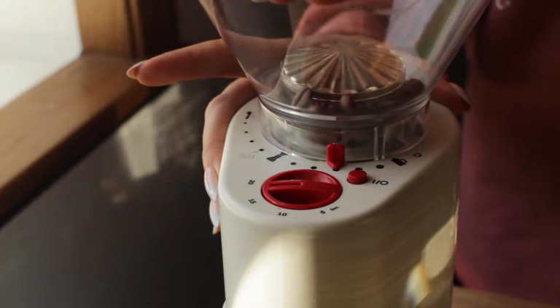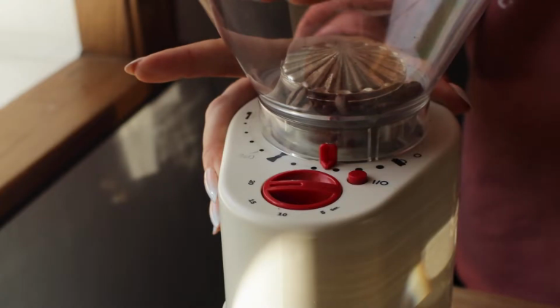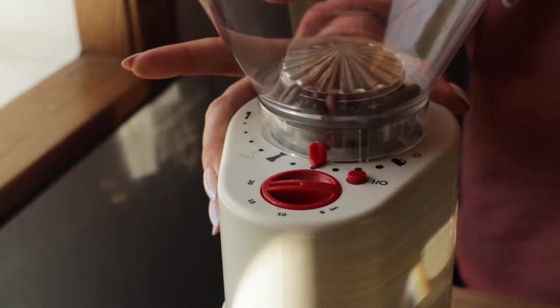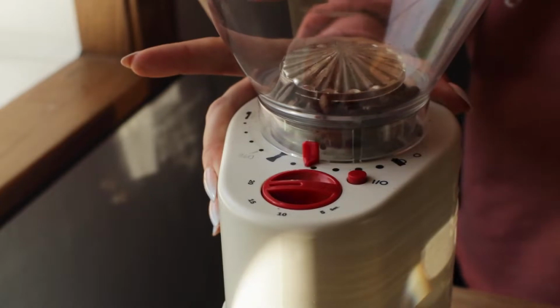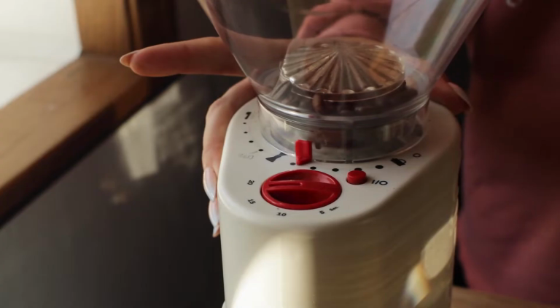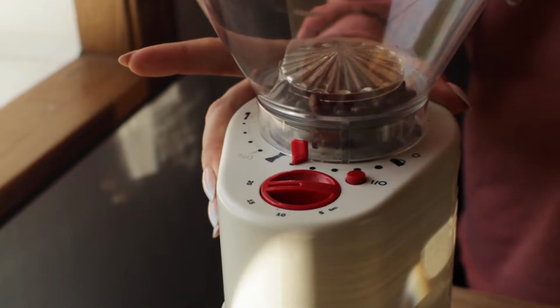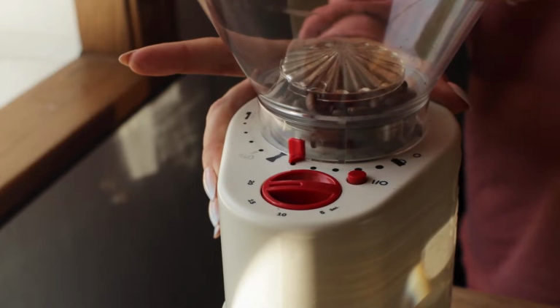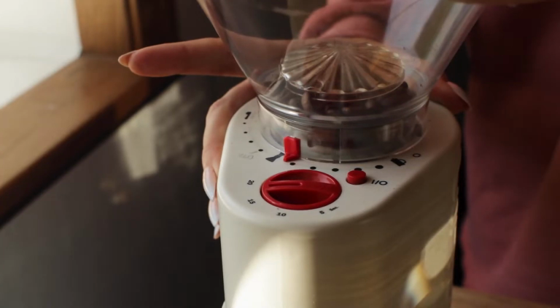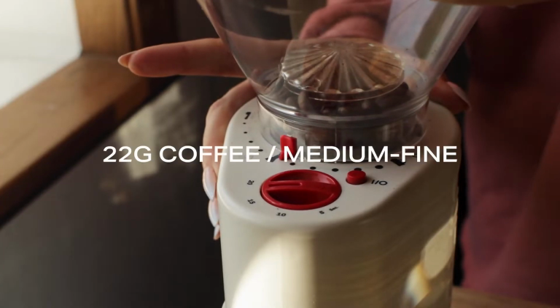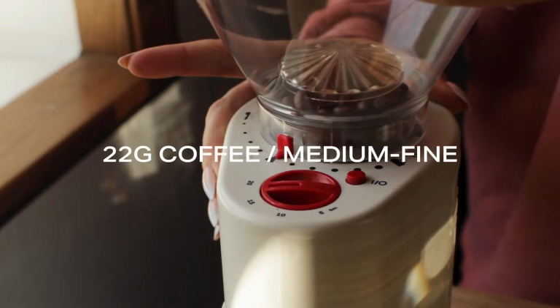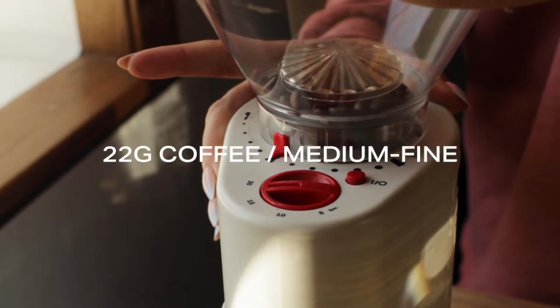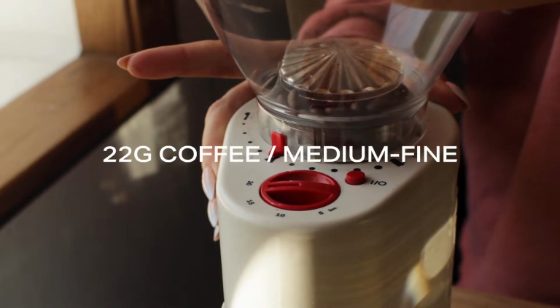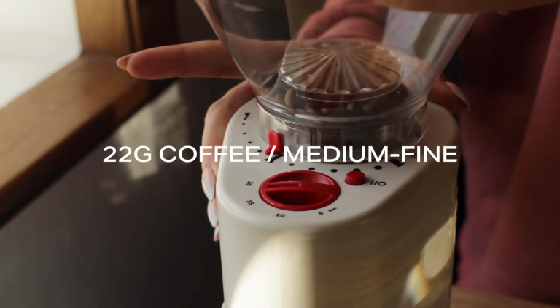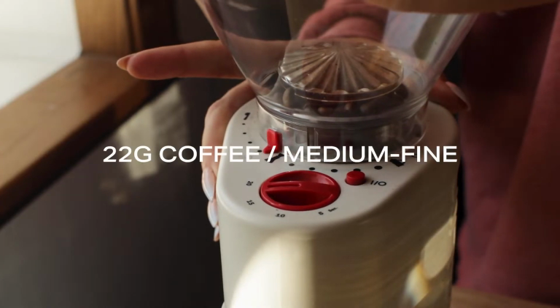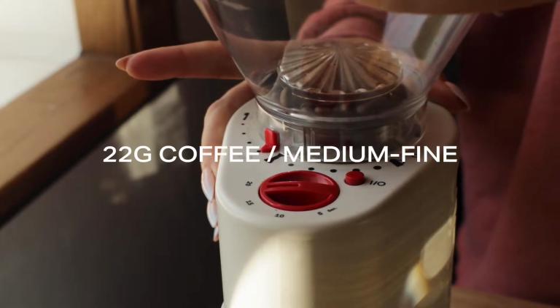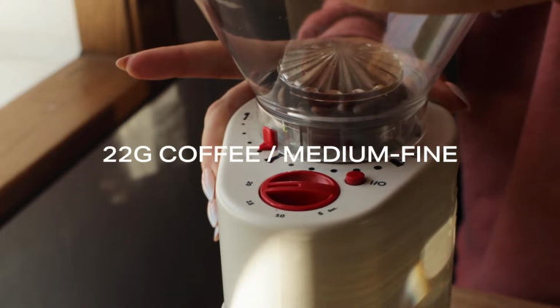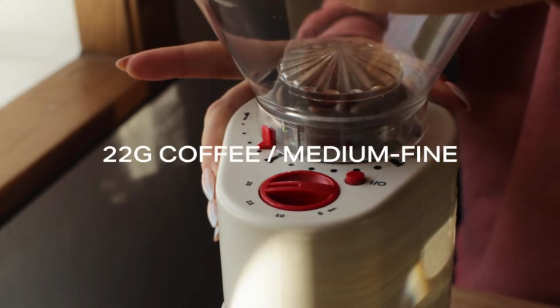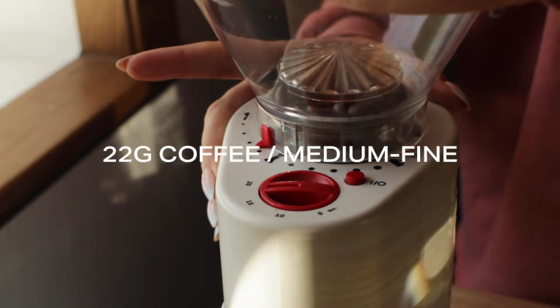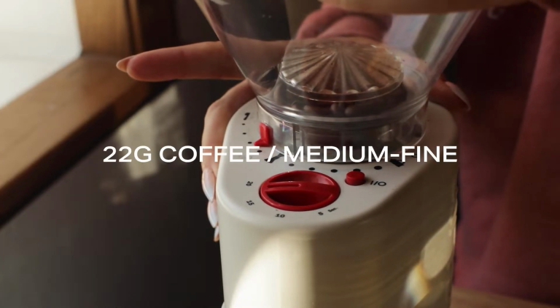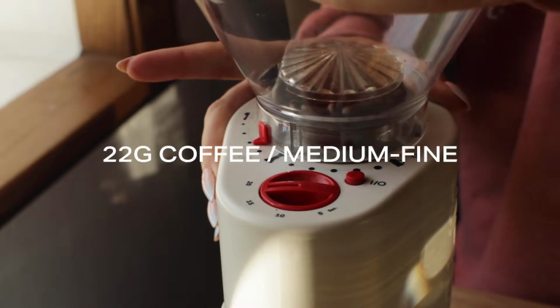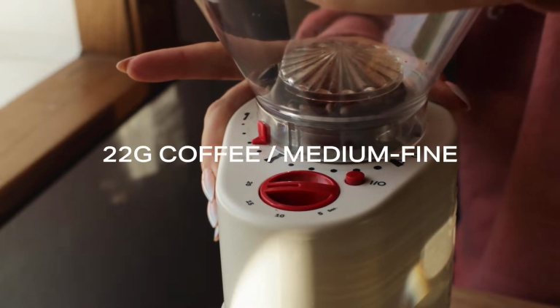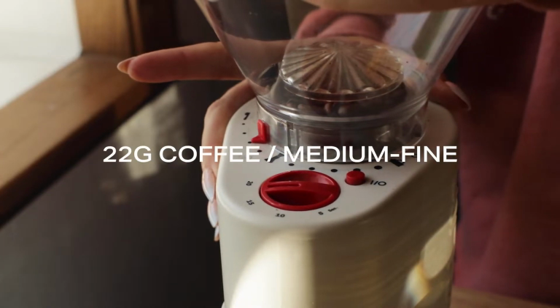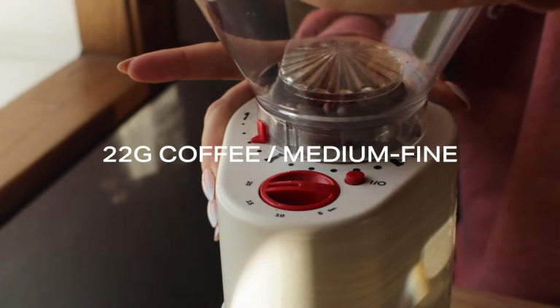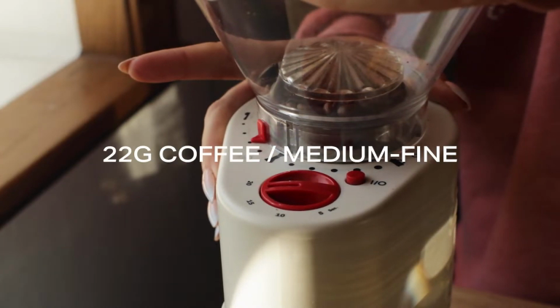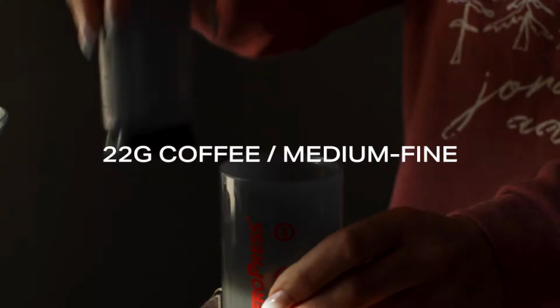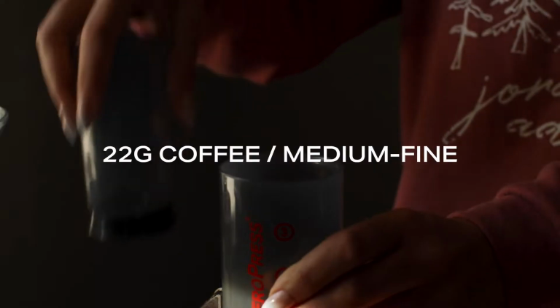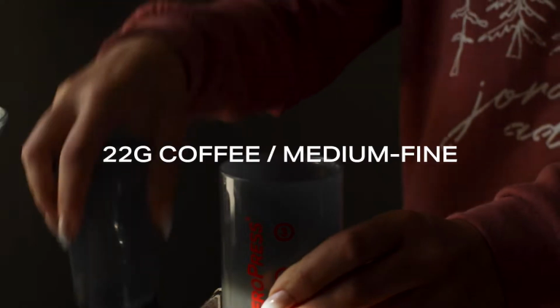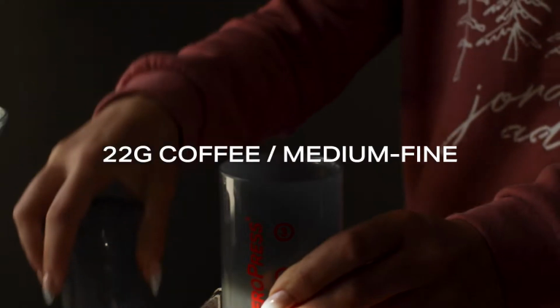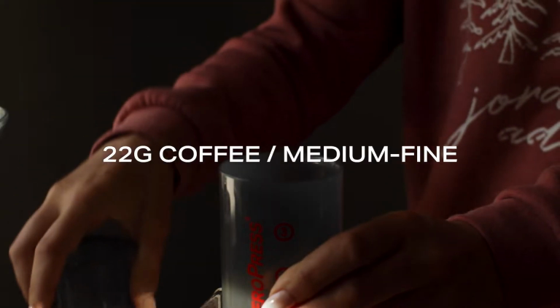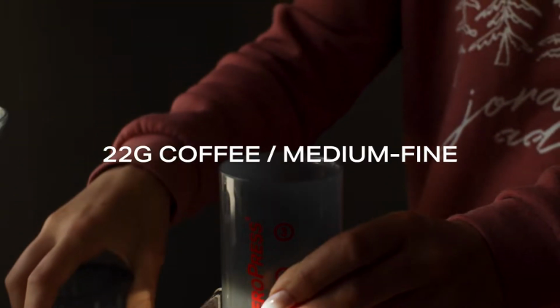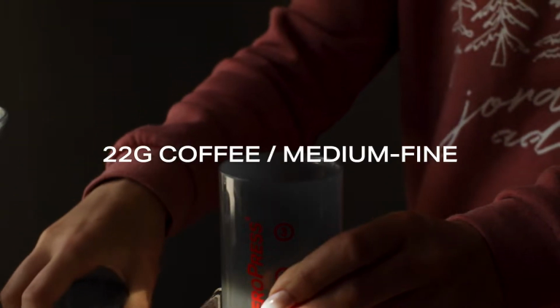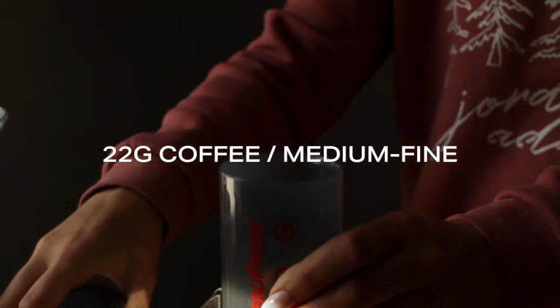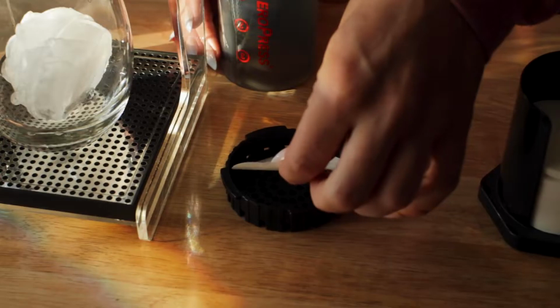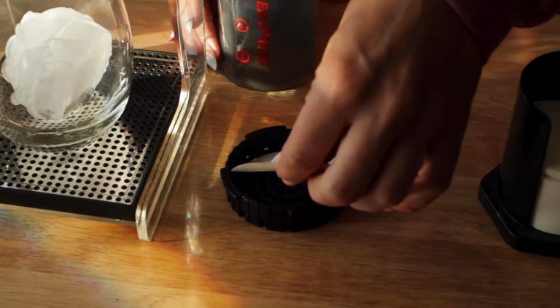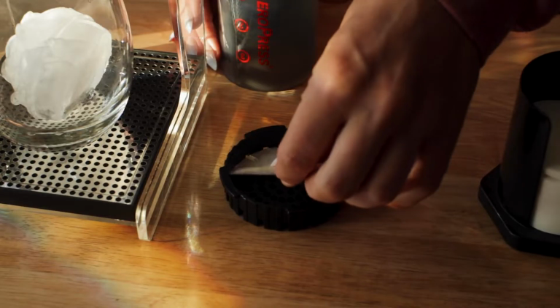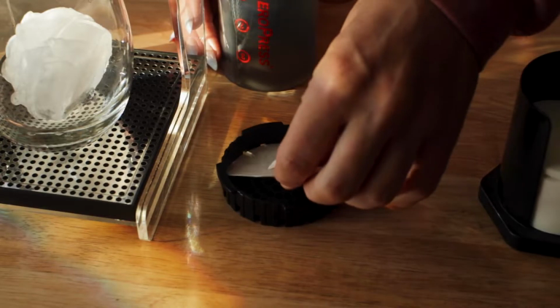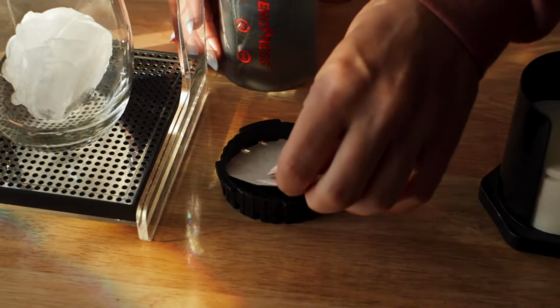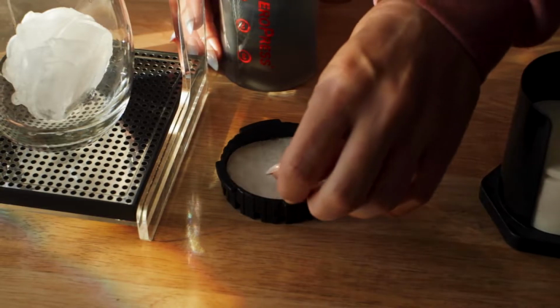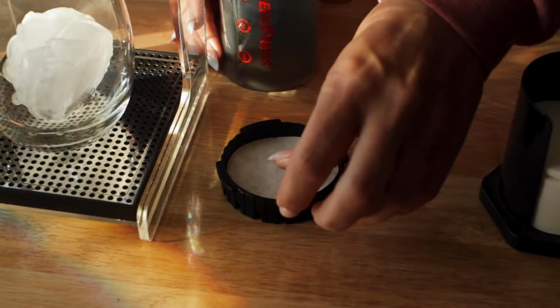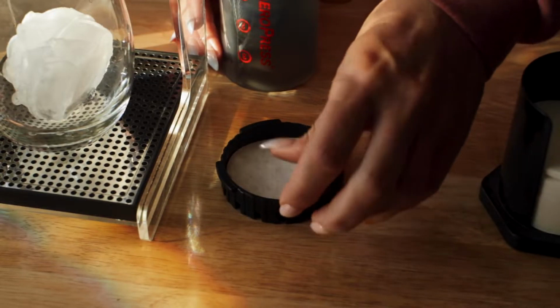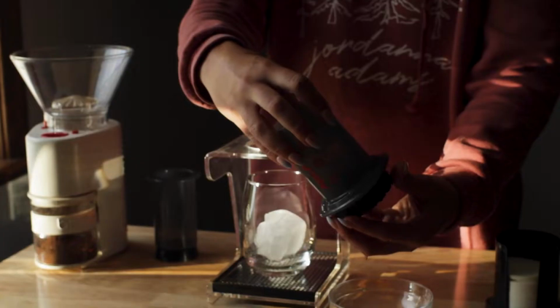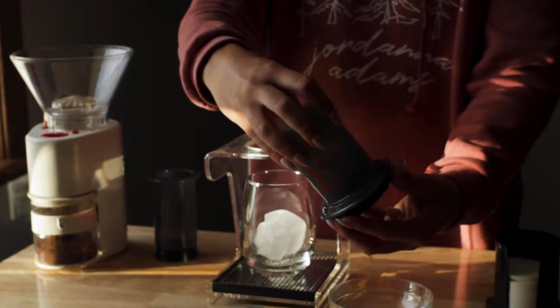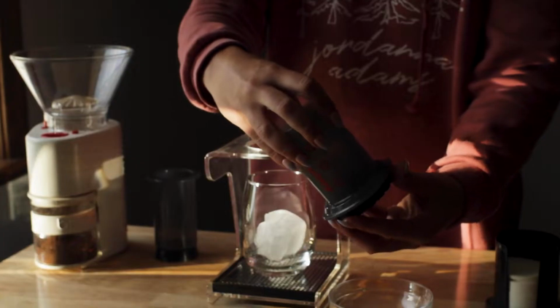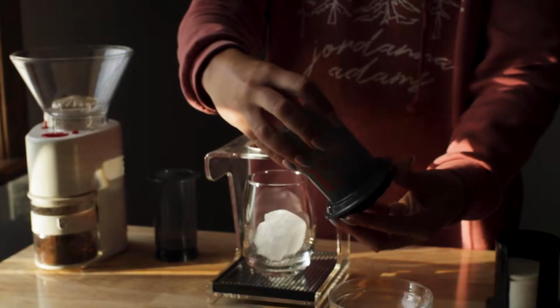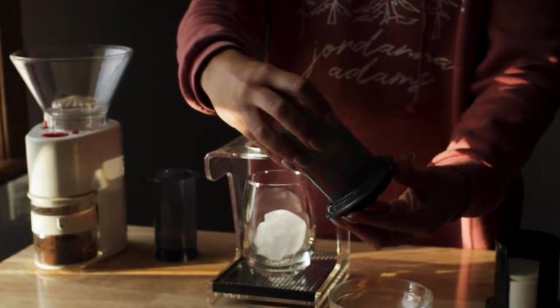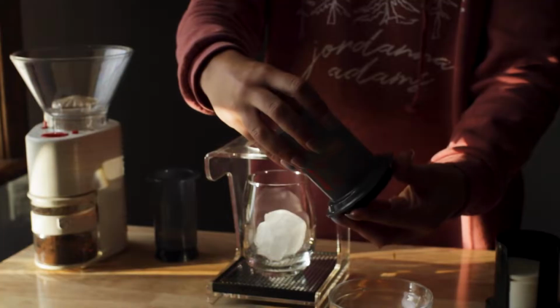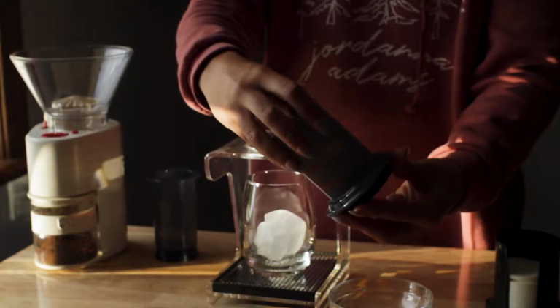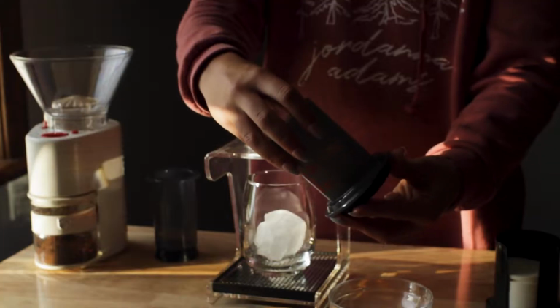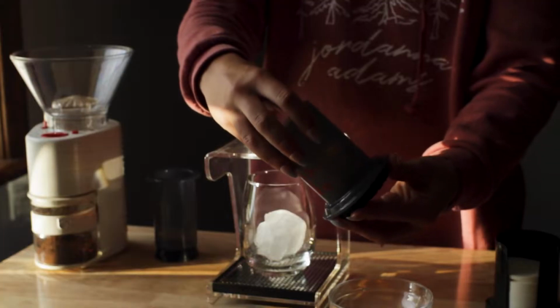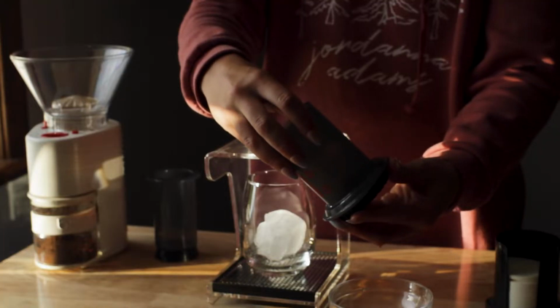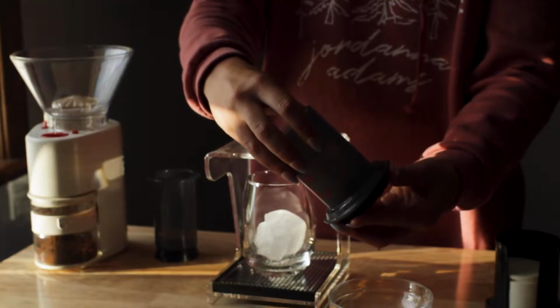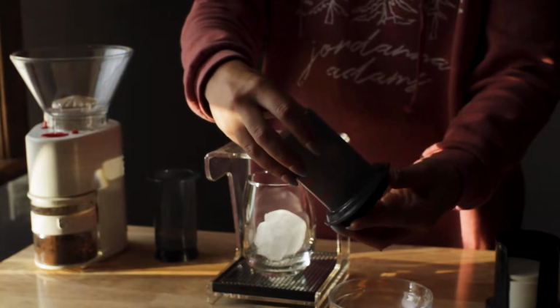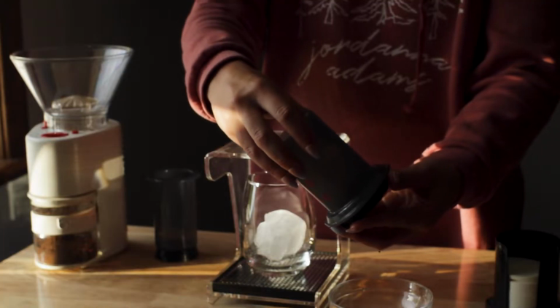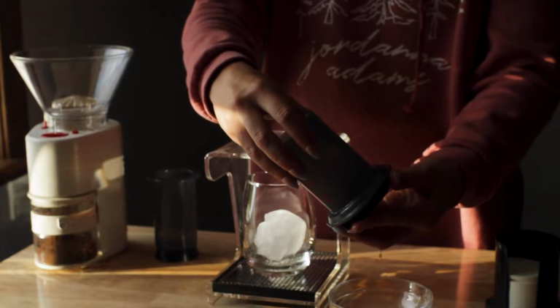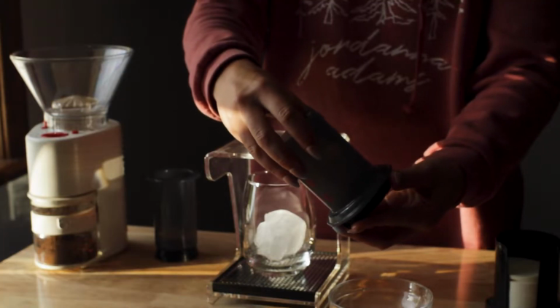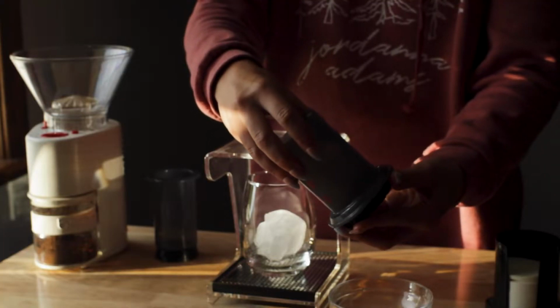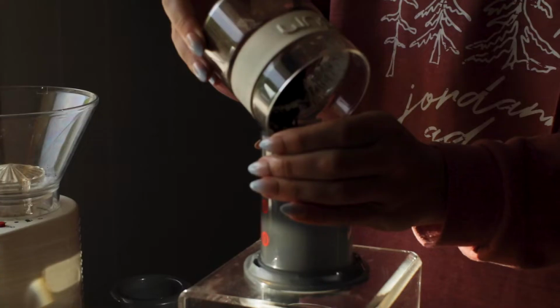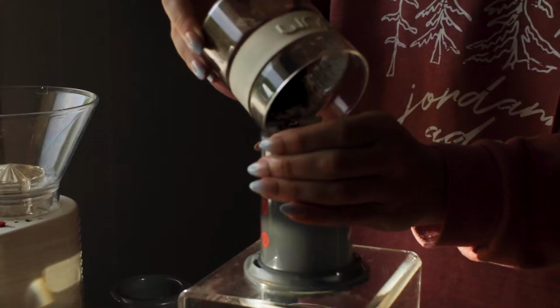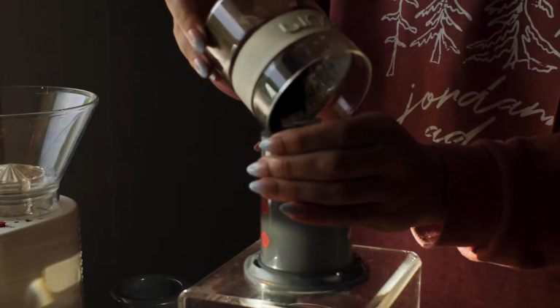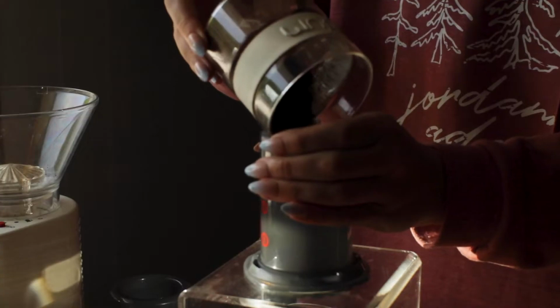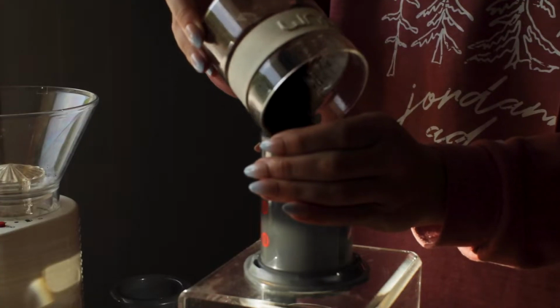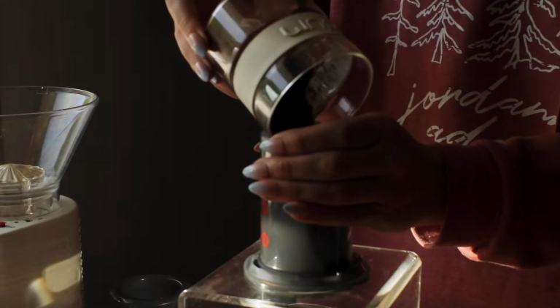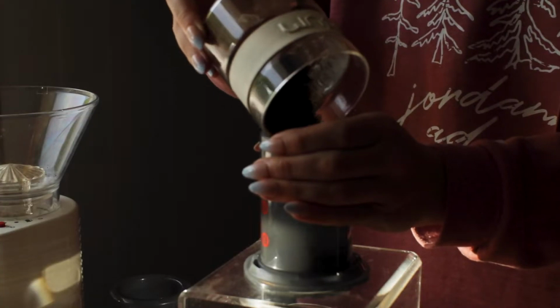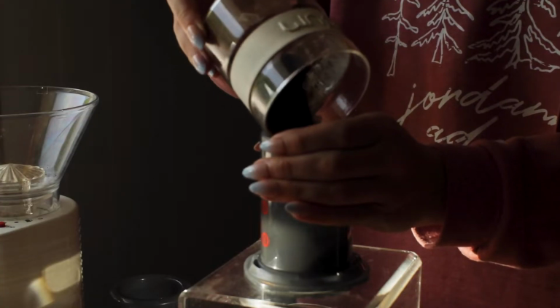Start by grinding 22 grams of coffee medium fine. Pop your filter in, rinse, screw the filter cap to the chamber, and add your coffee.